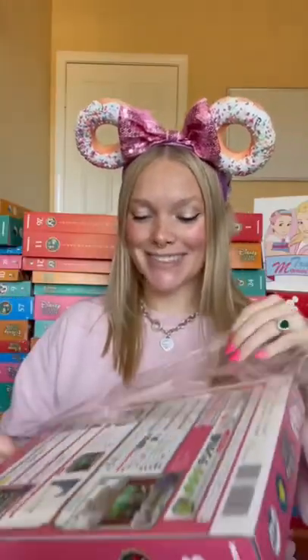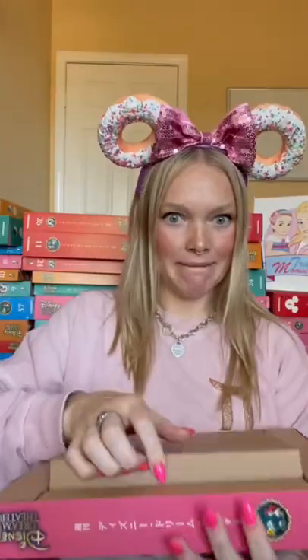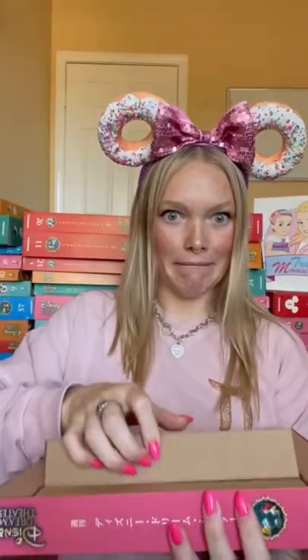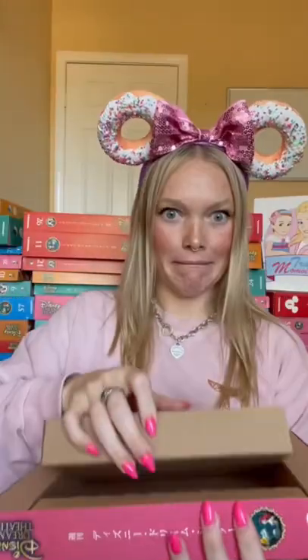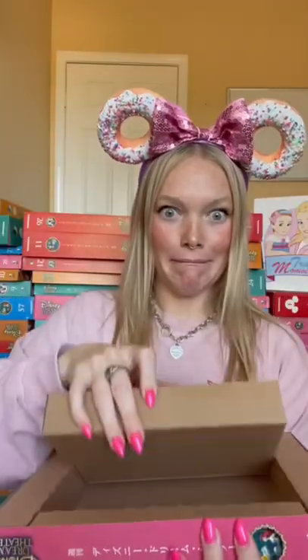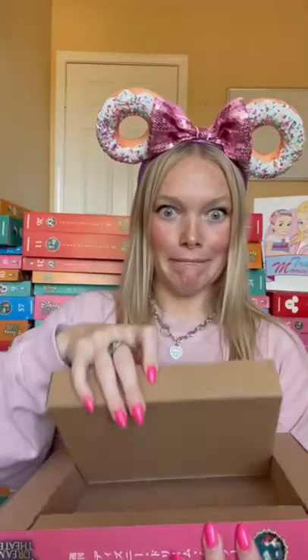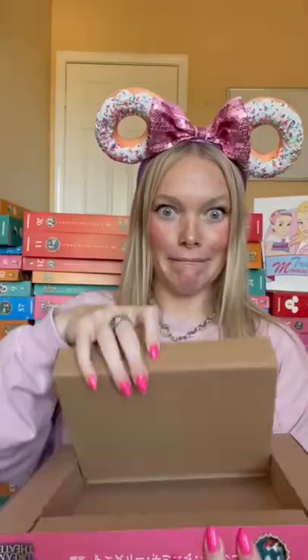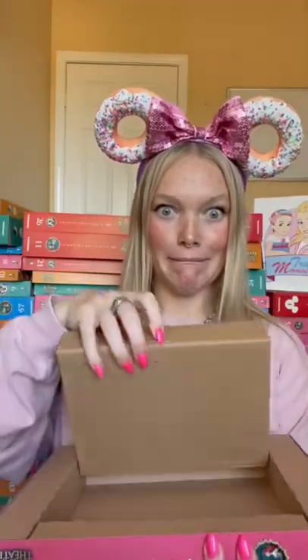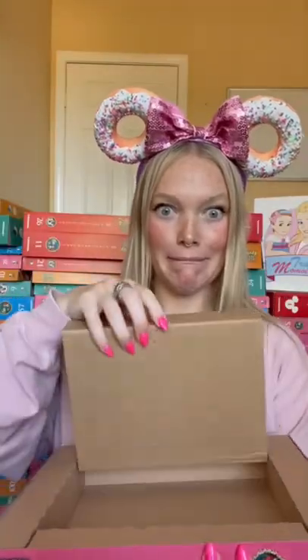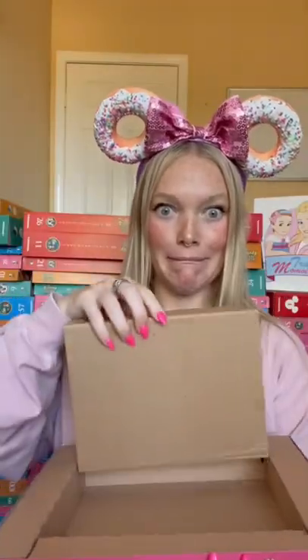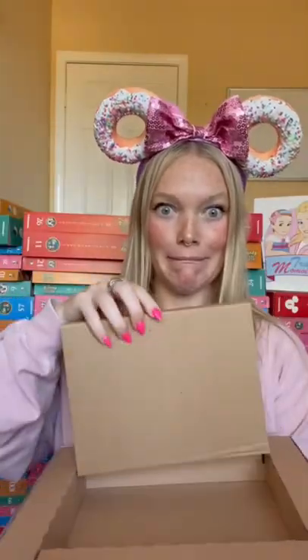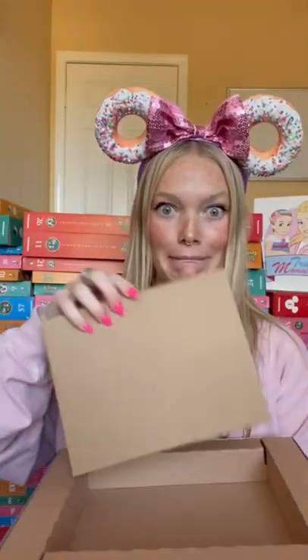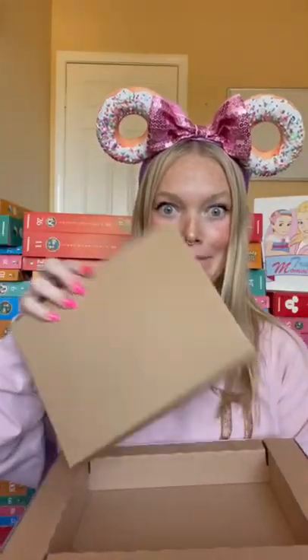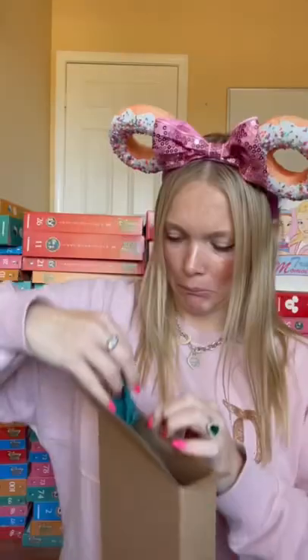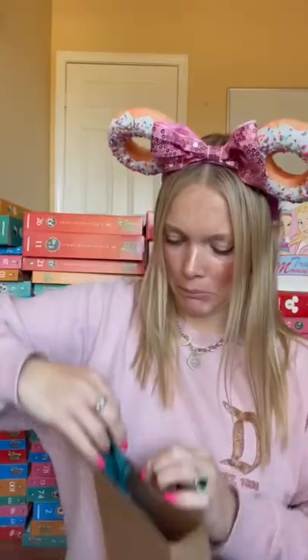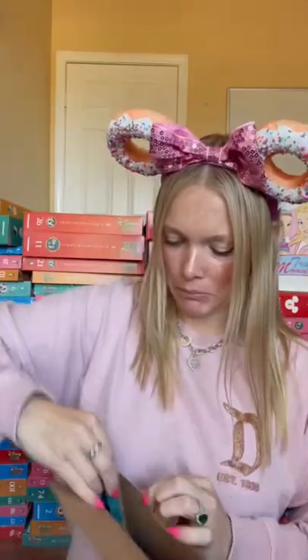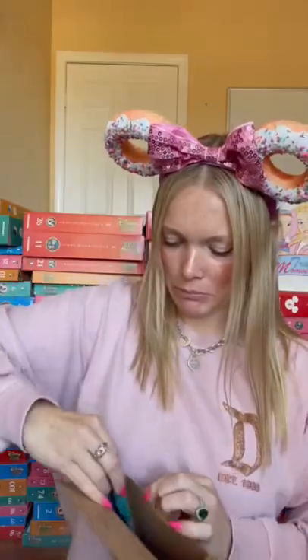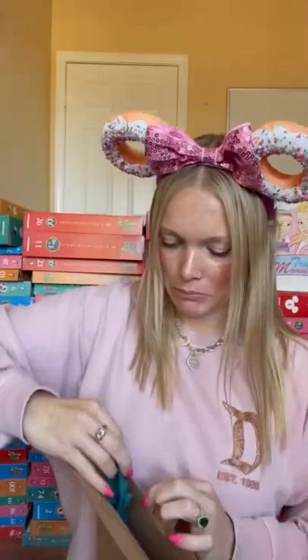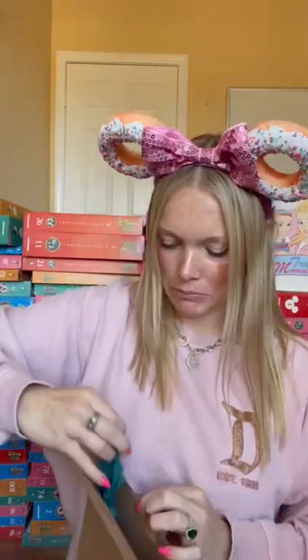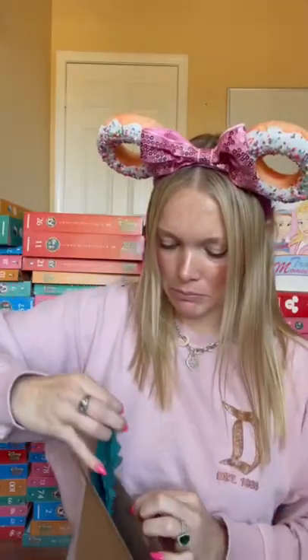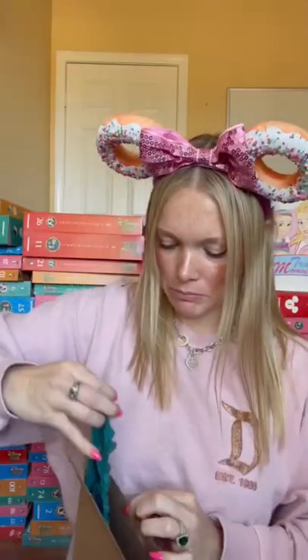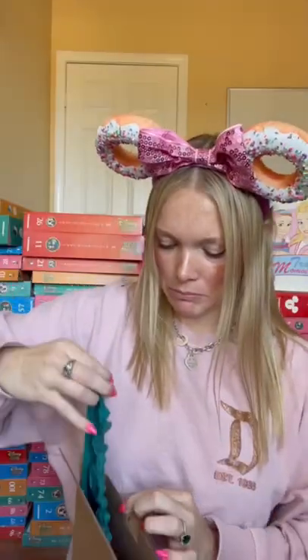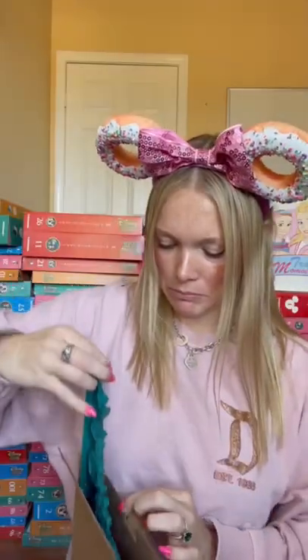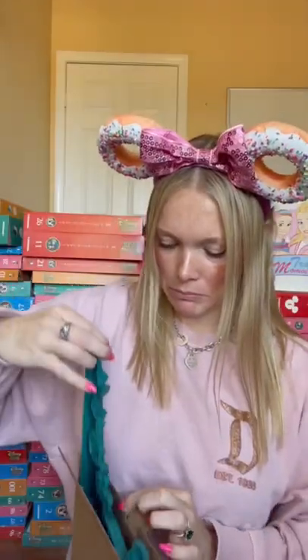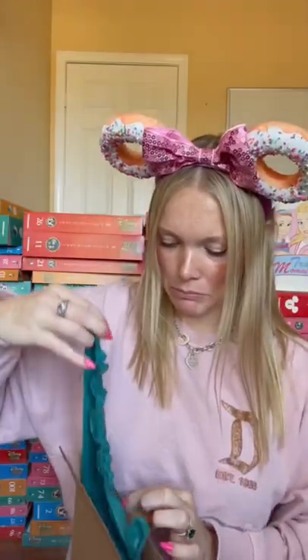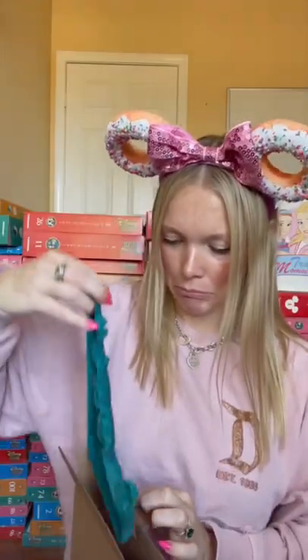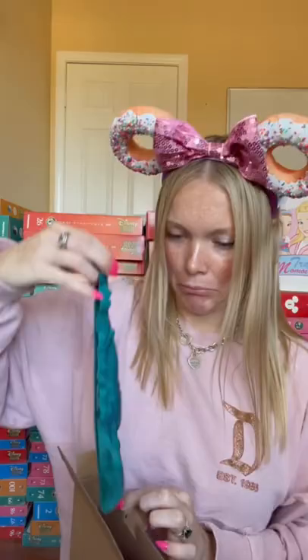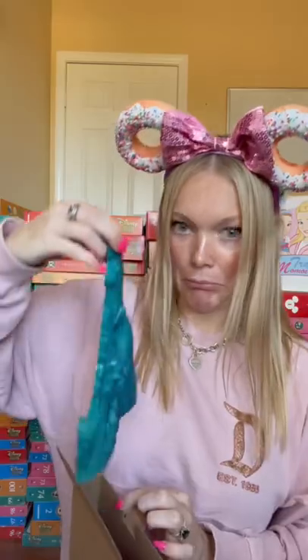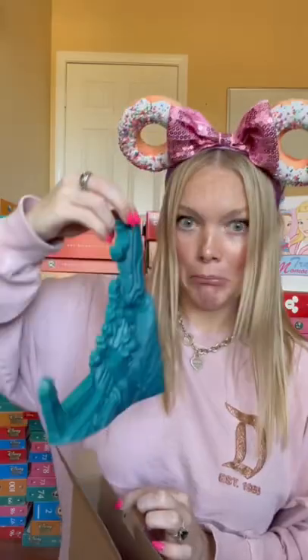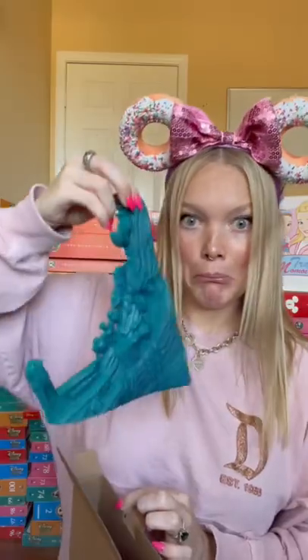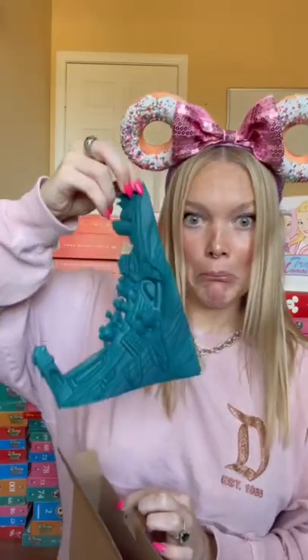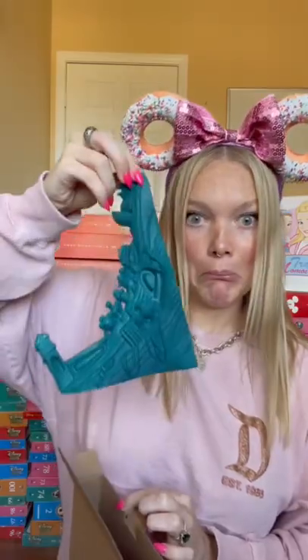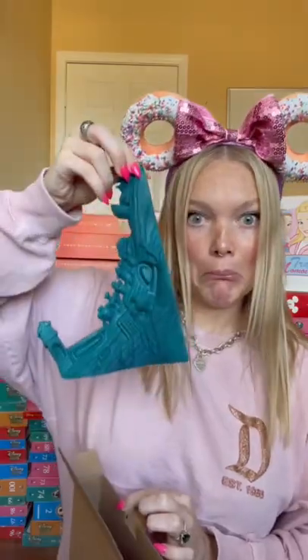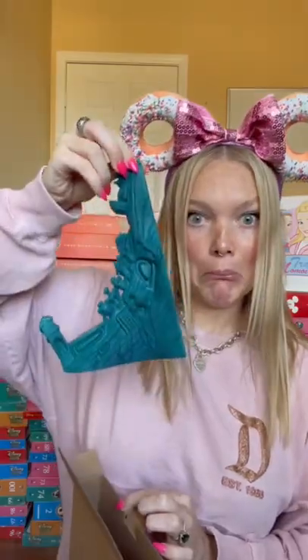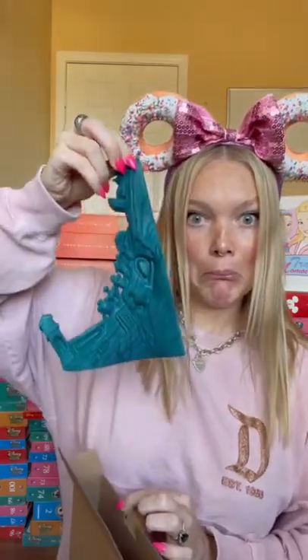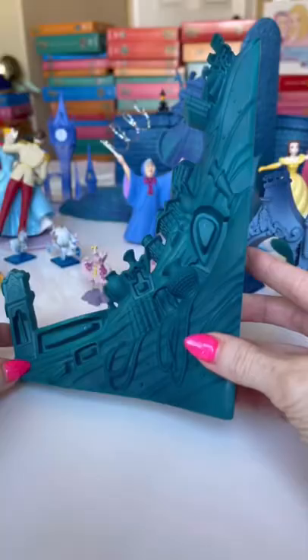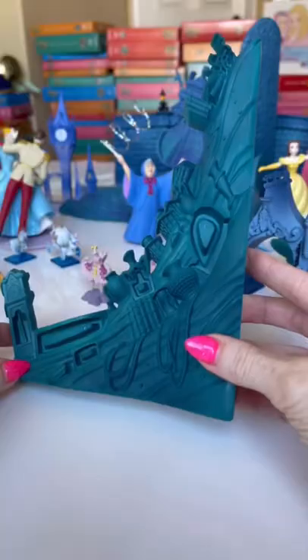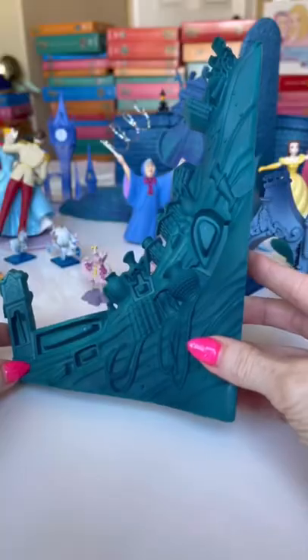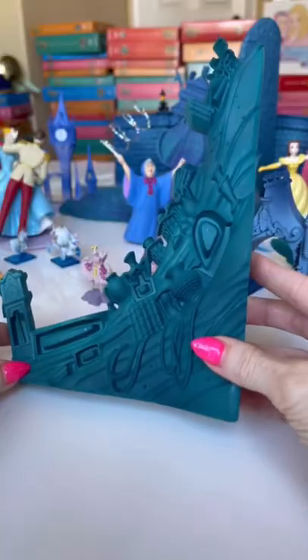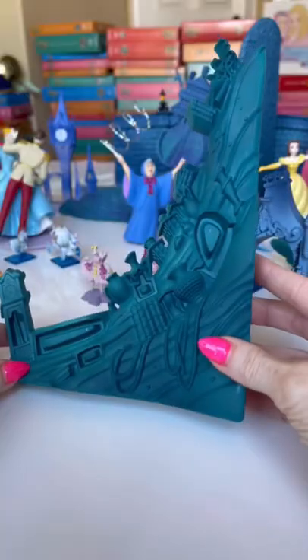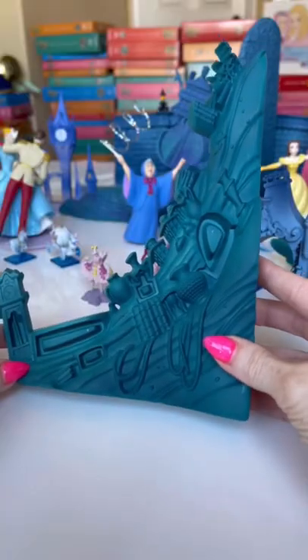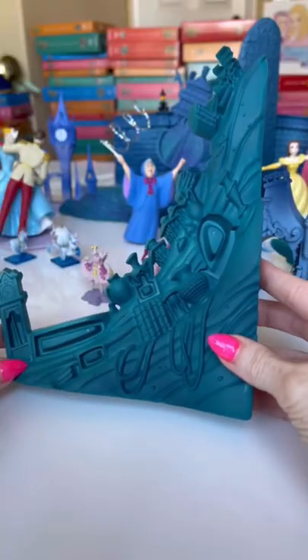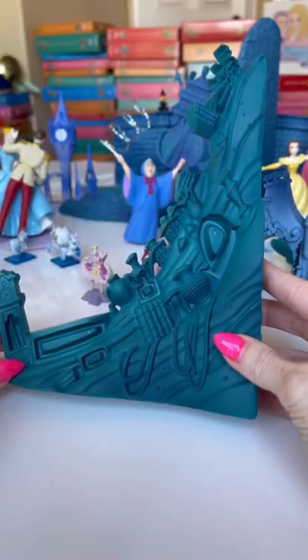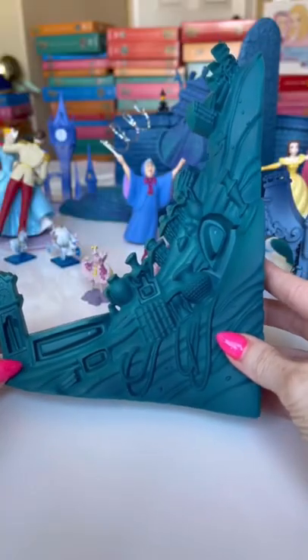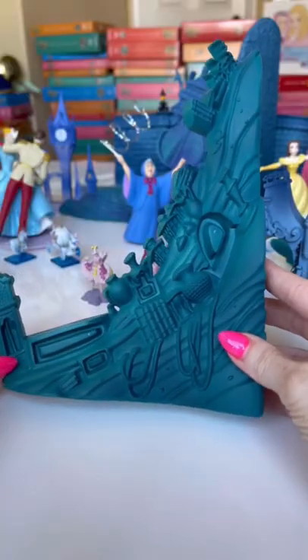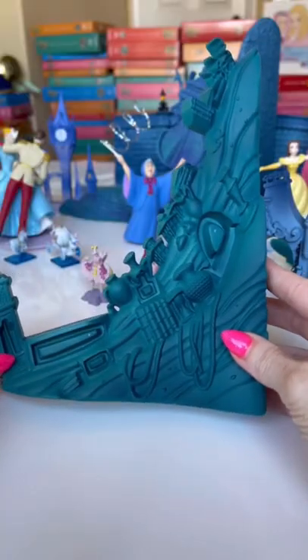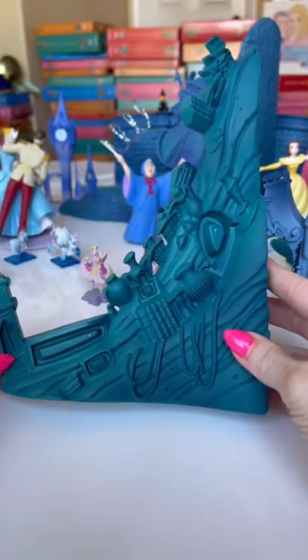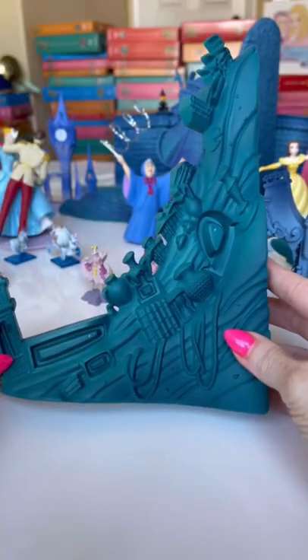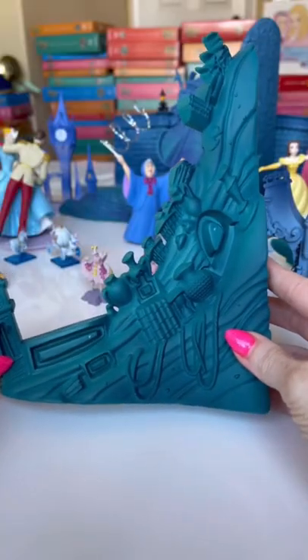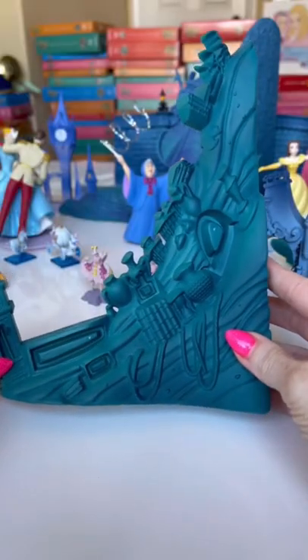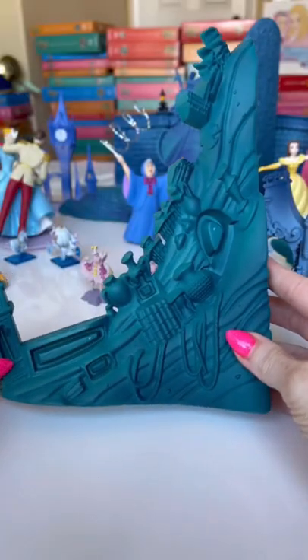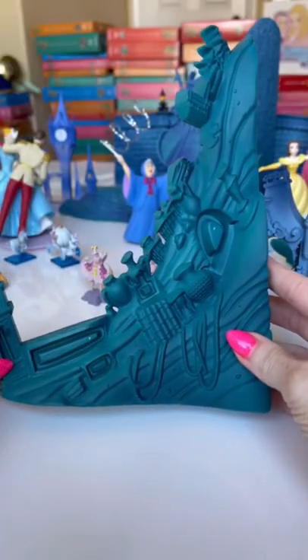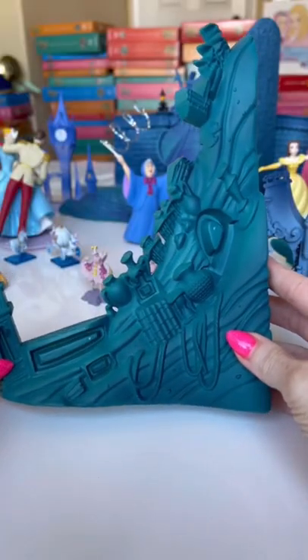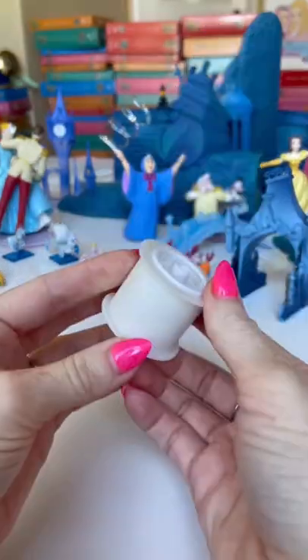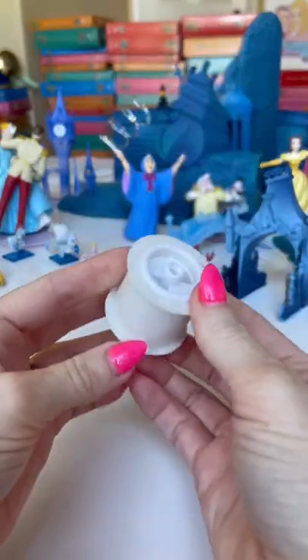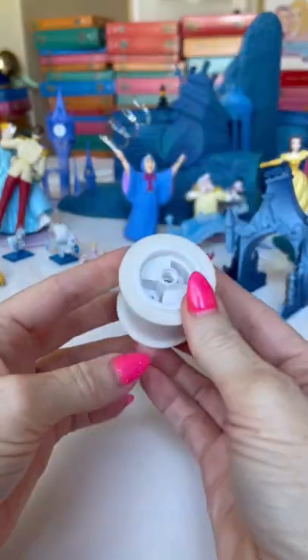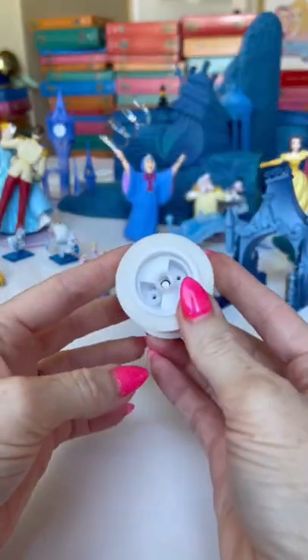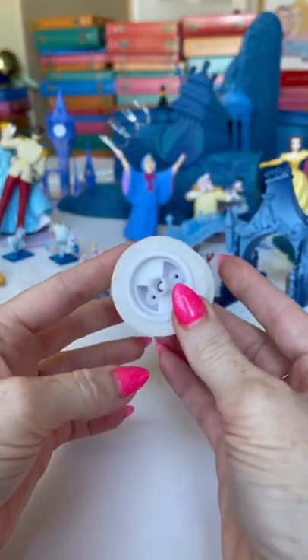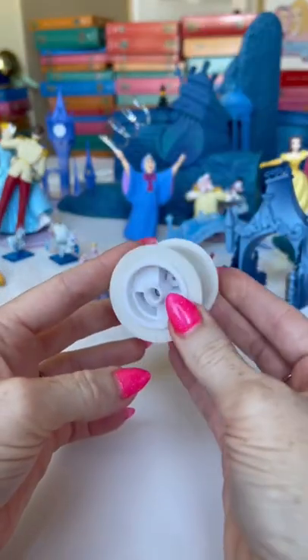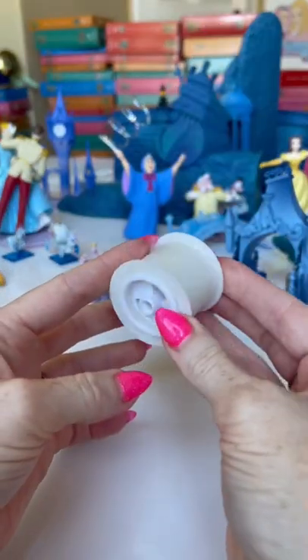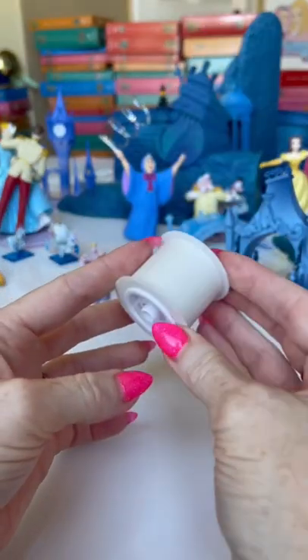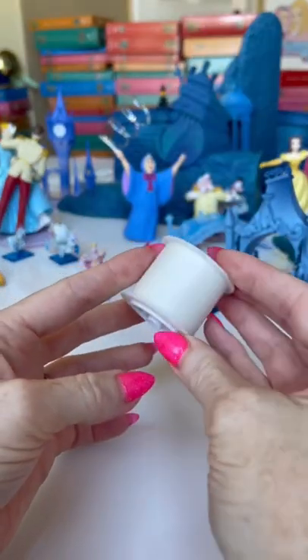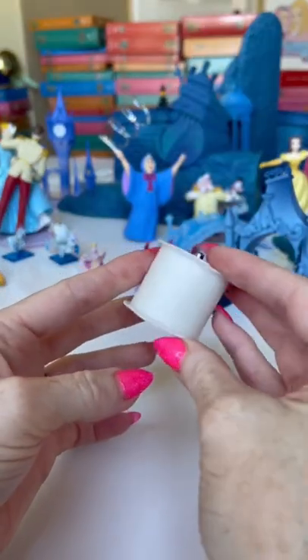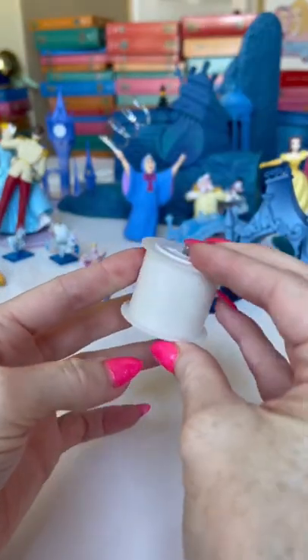In box number 53, we got something big. What is it? It's another piece to Ariel's Grotto, and whatever the heck this is.